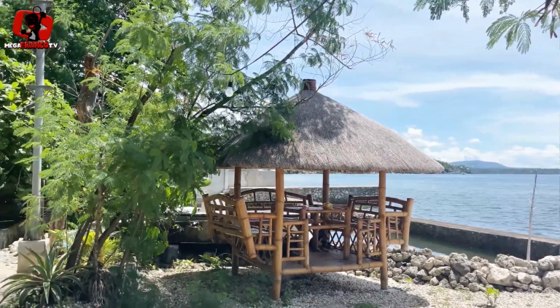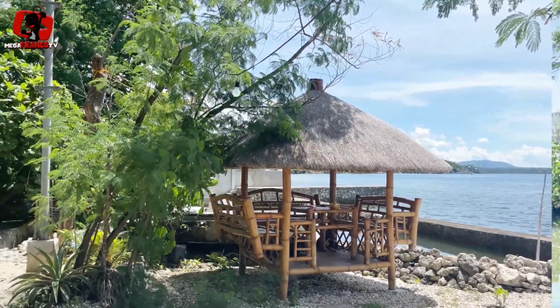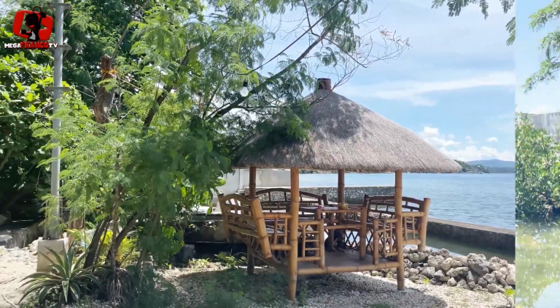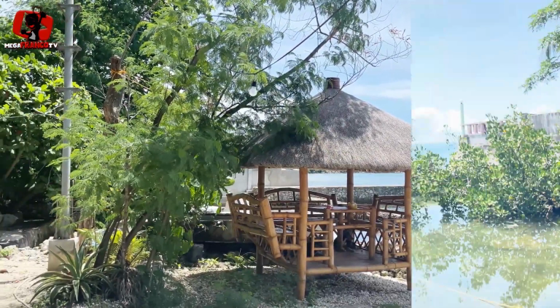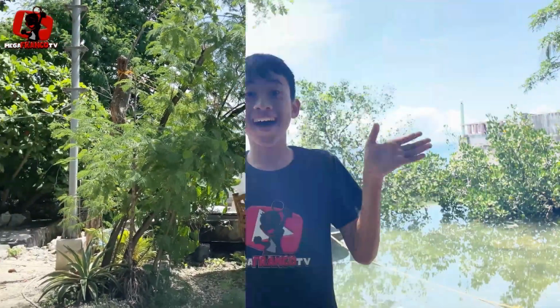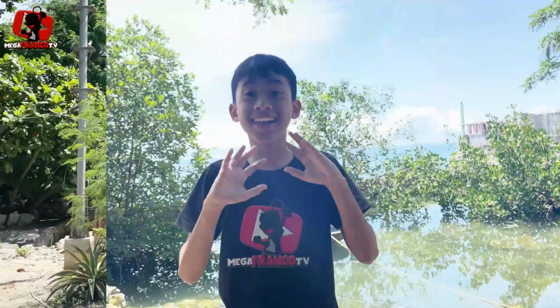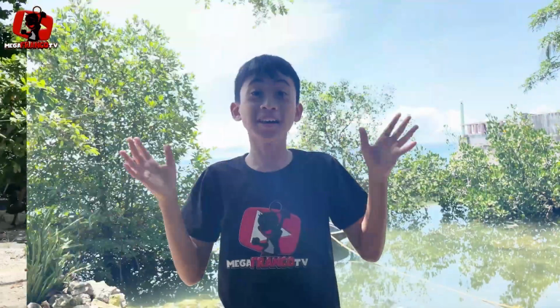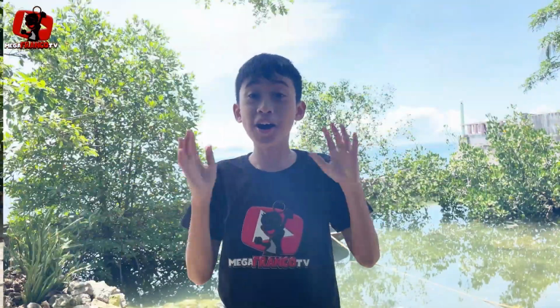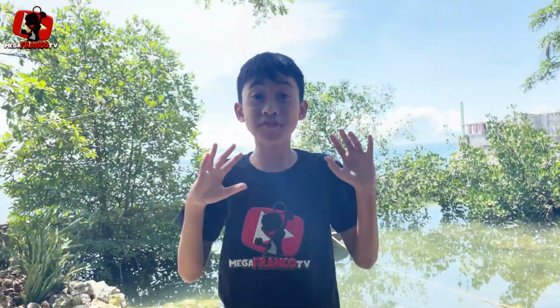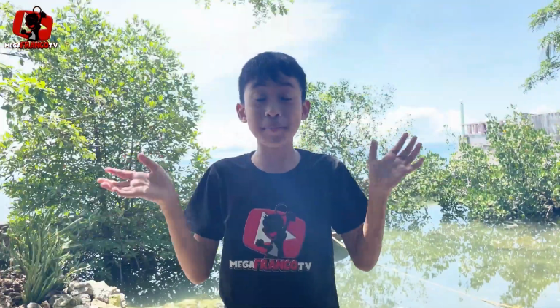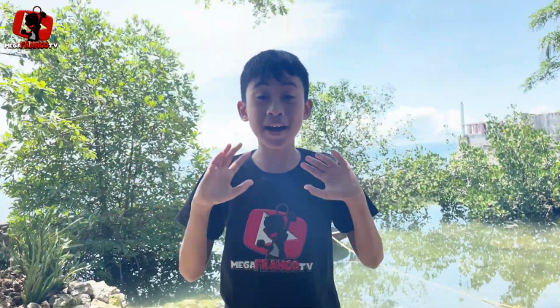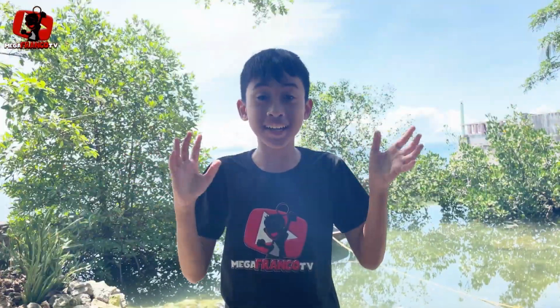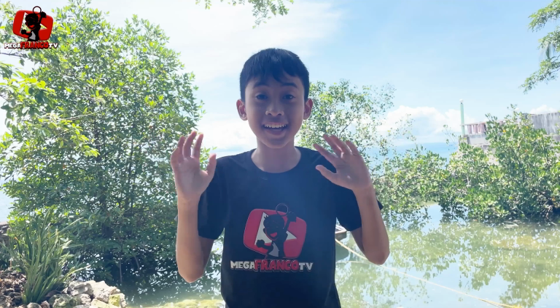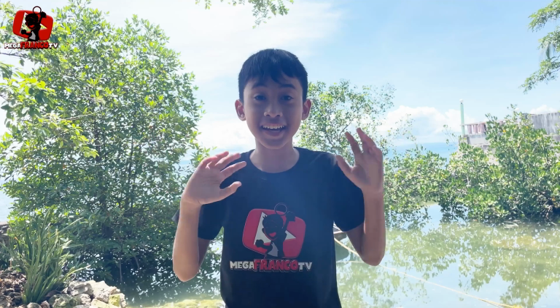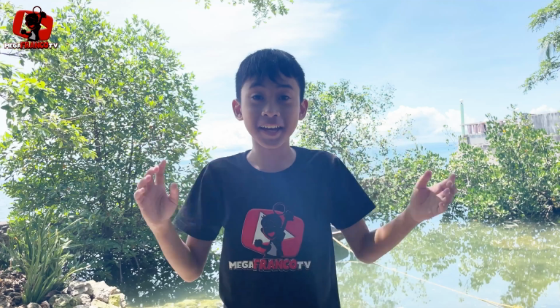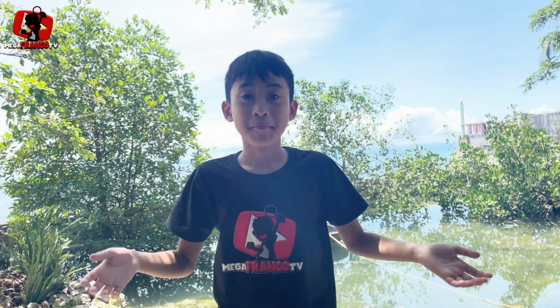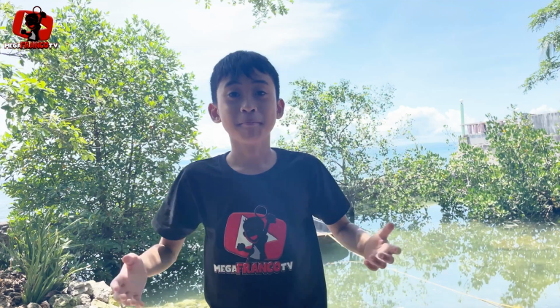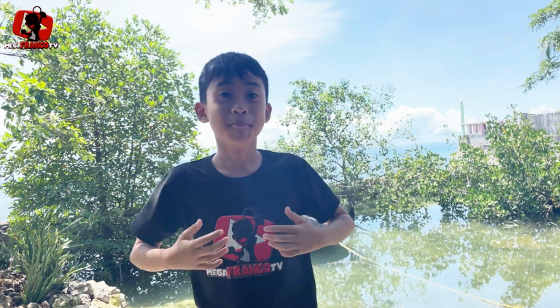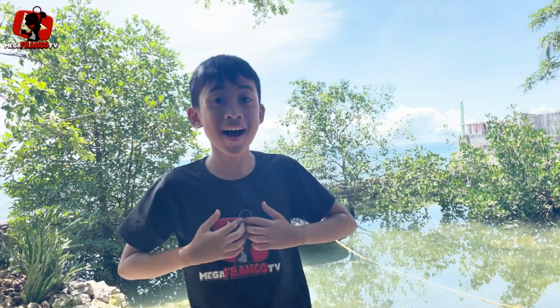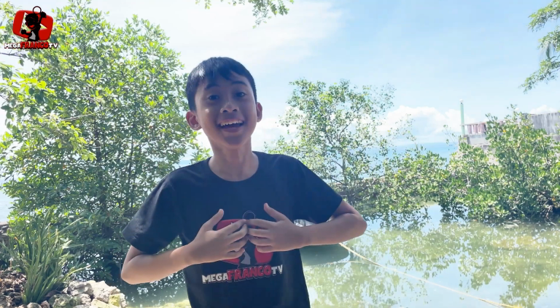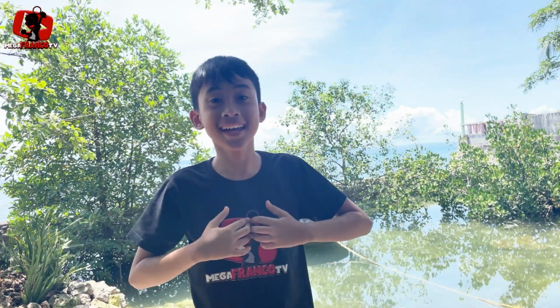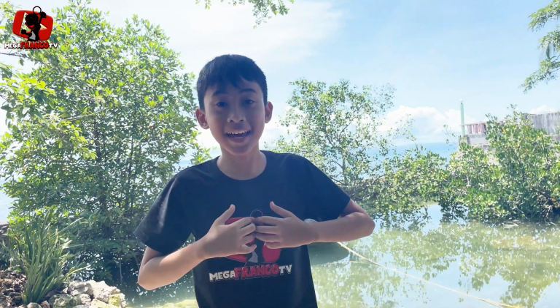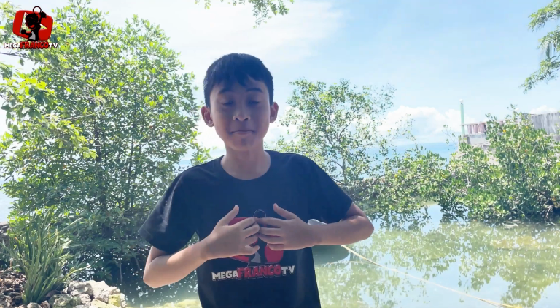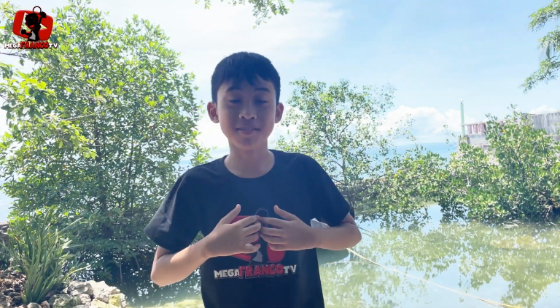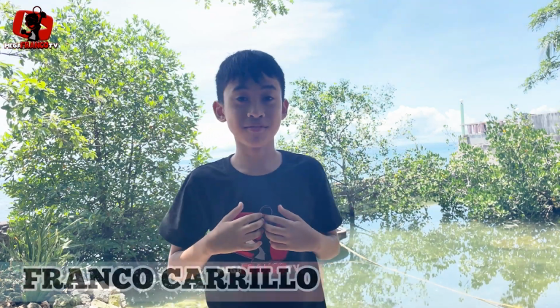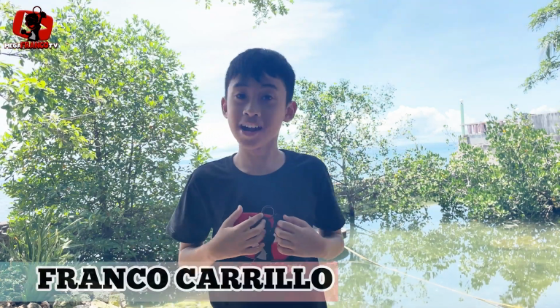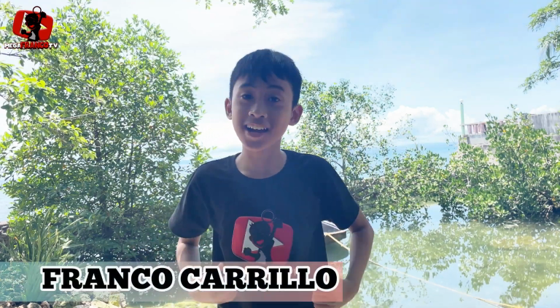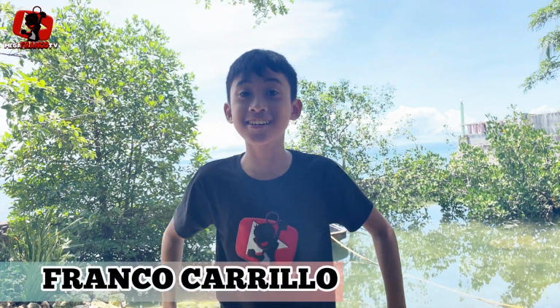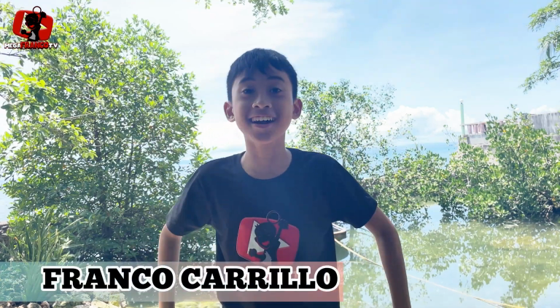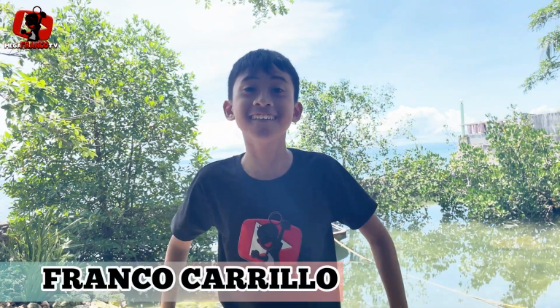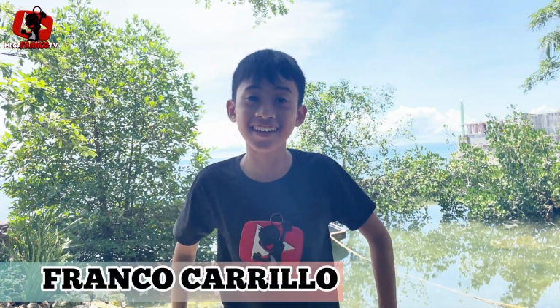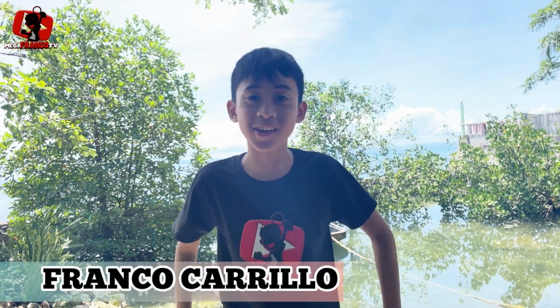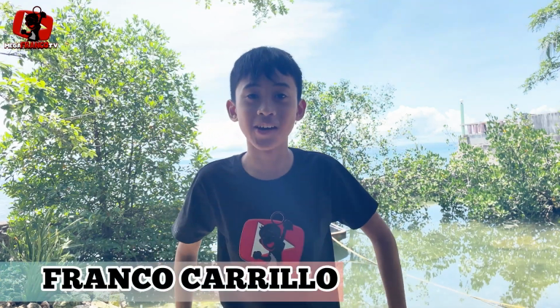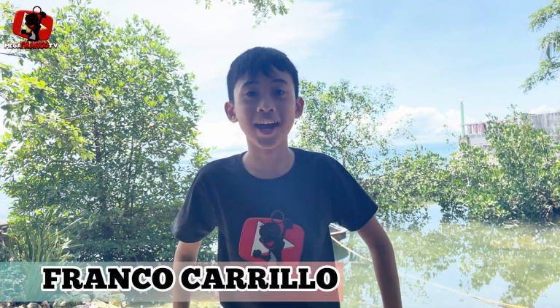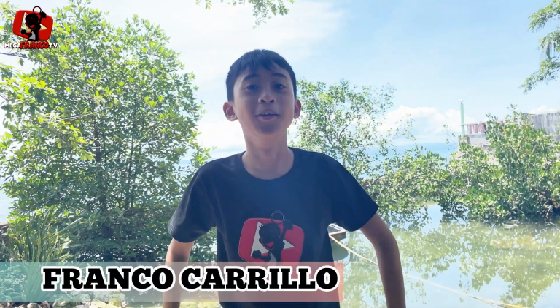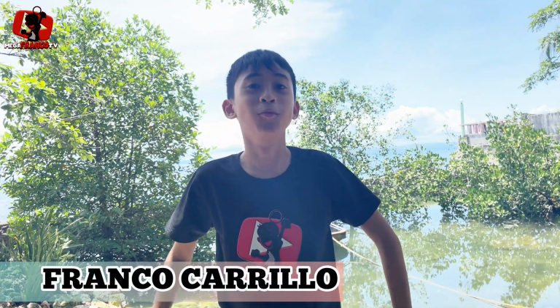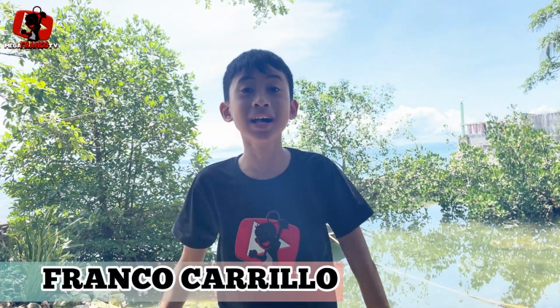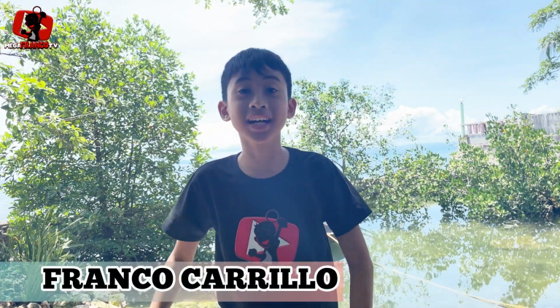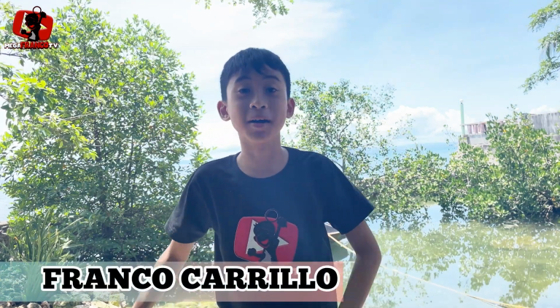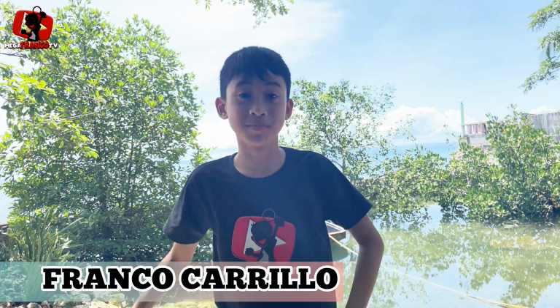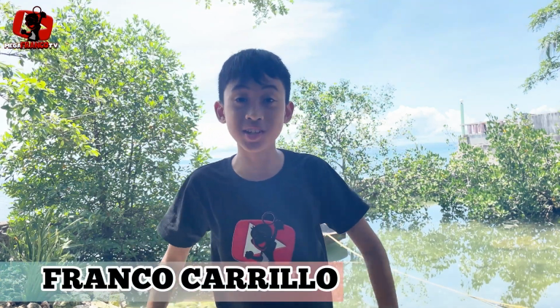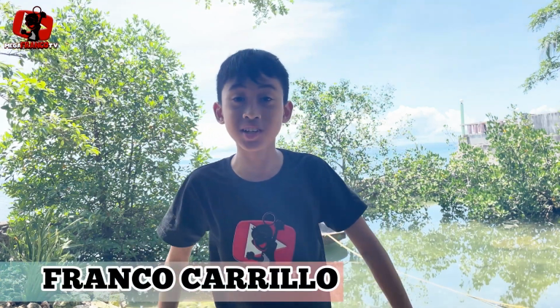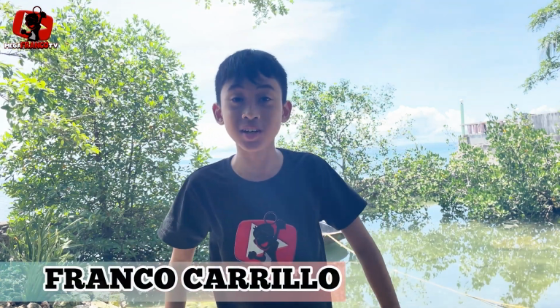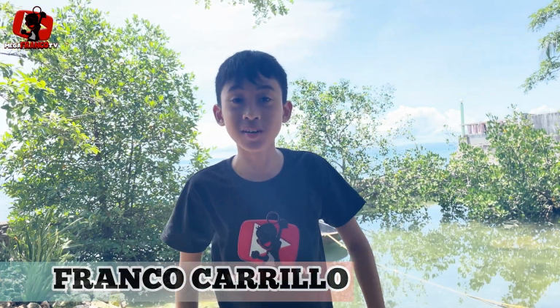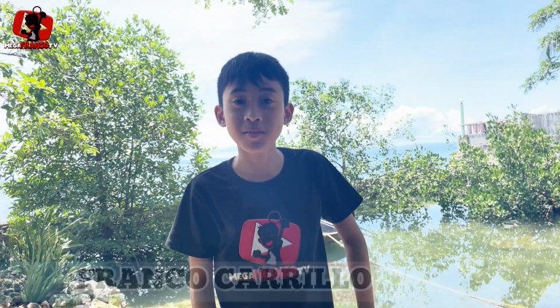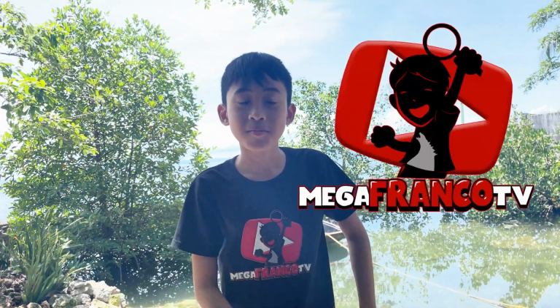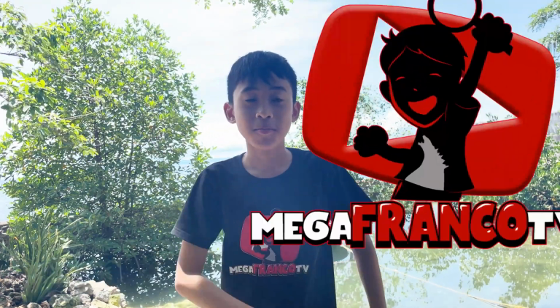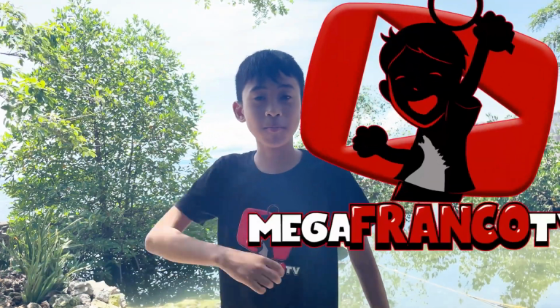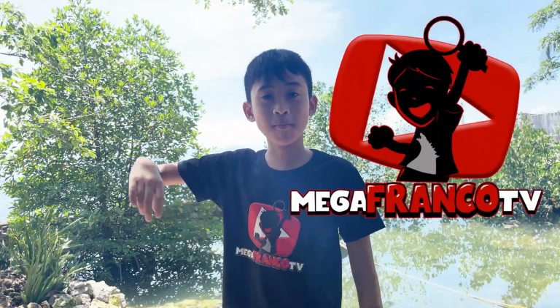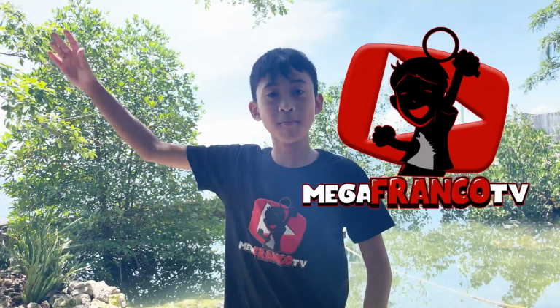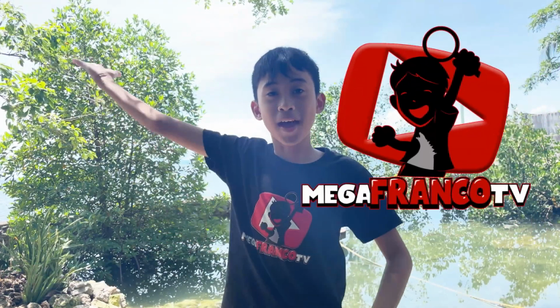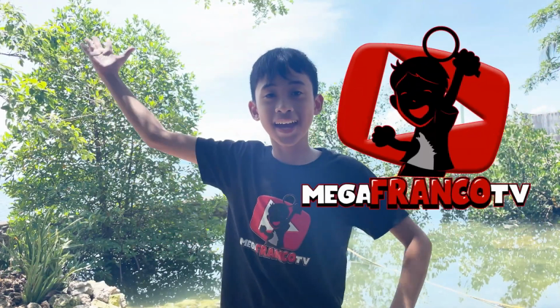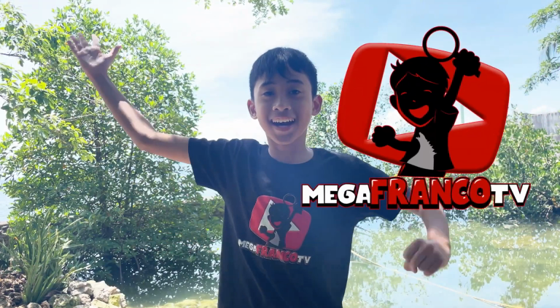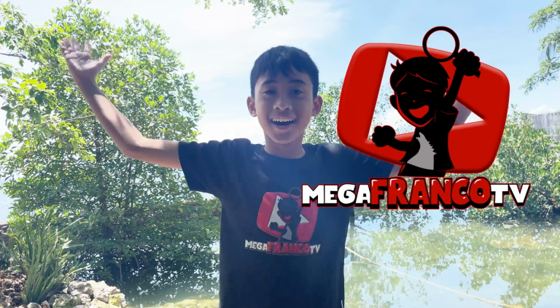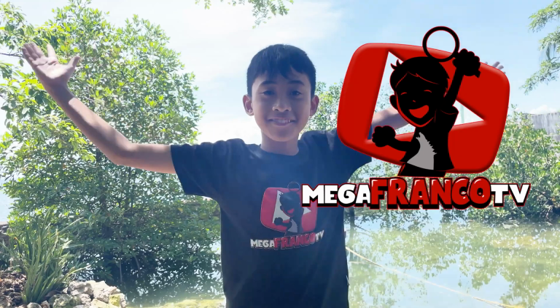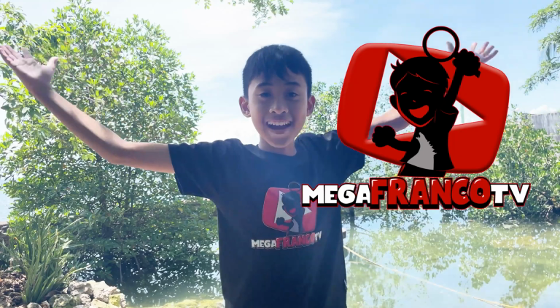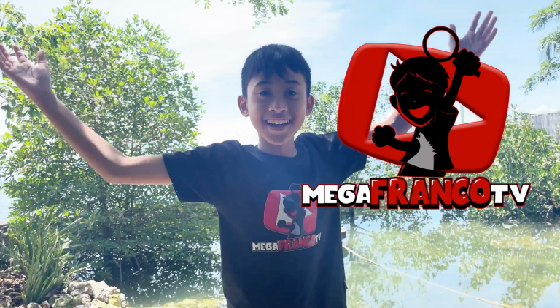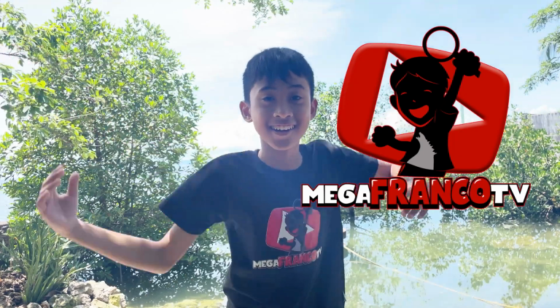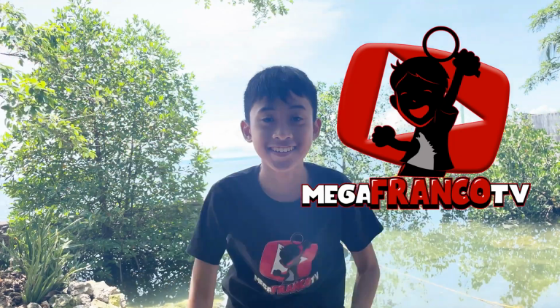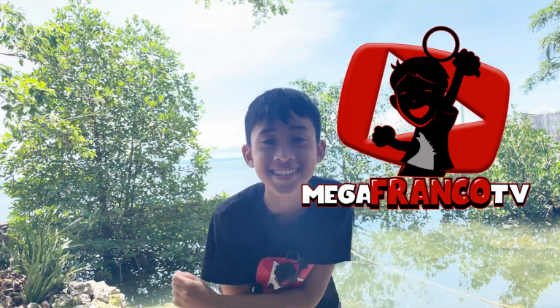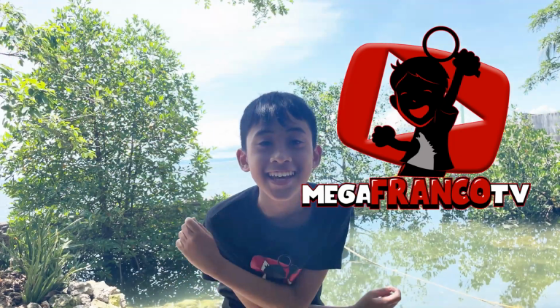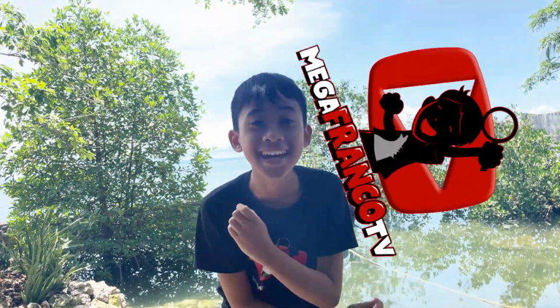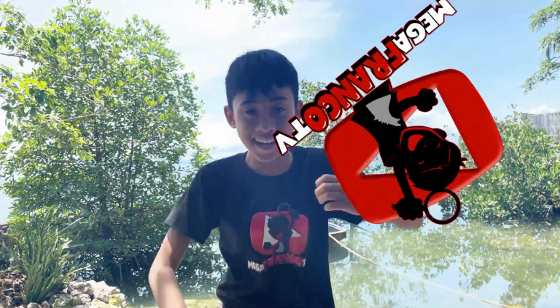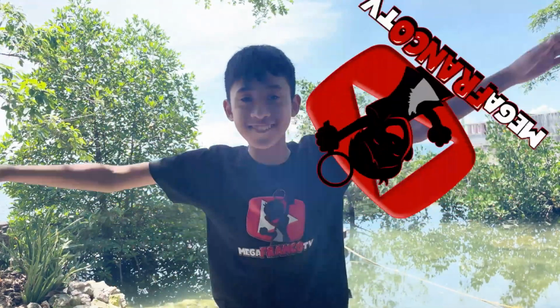Hello, everybody. My name is Franco Carilio and welcome to Mega Franco TV.